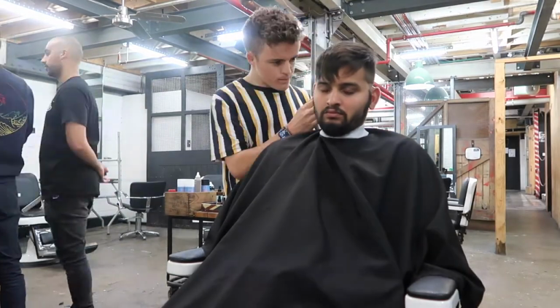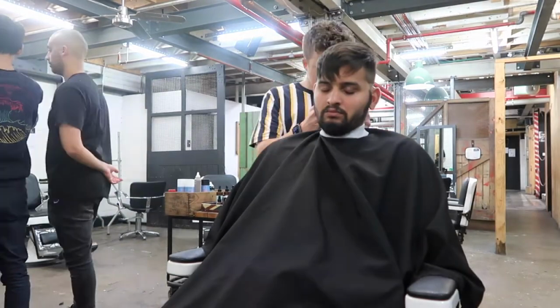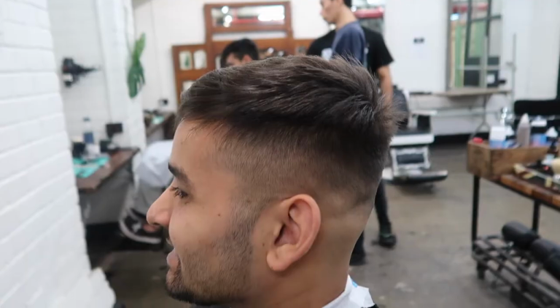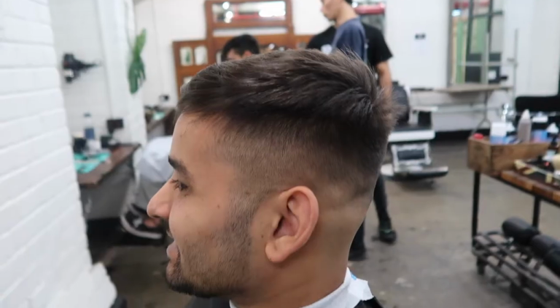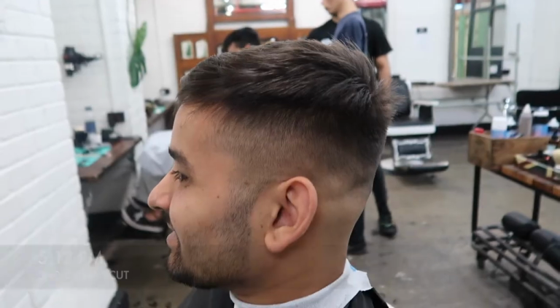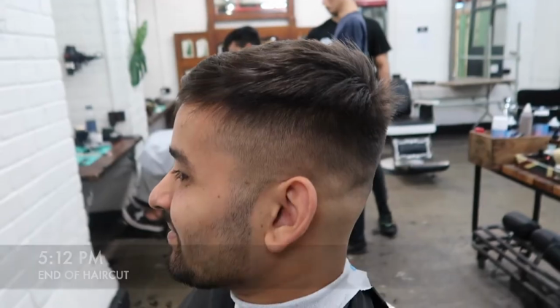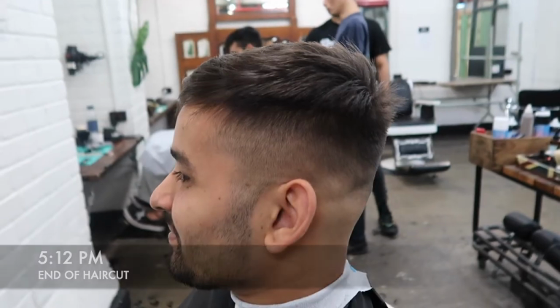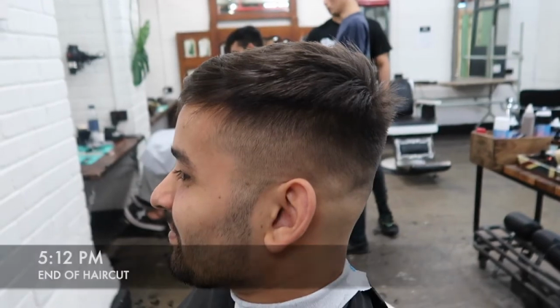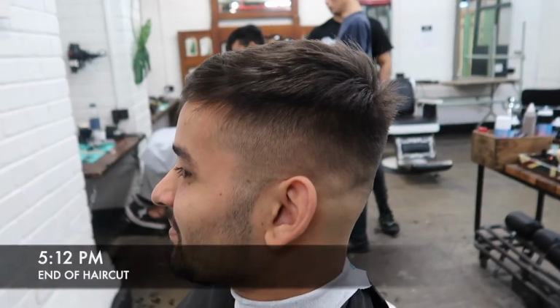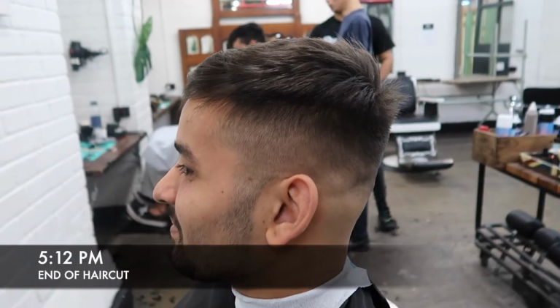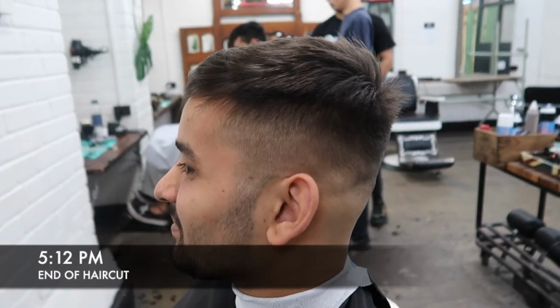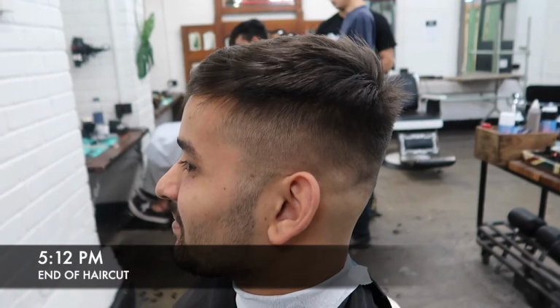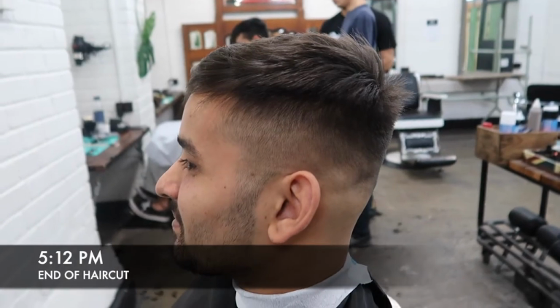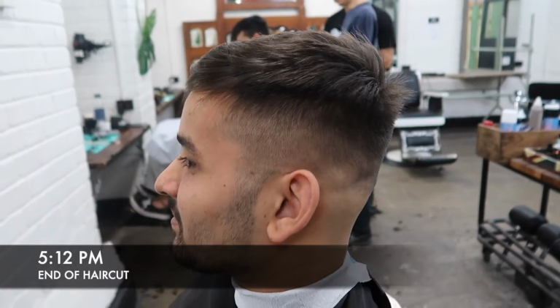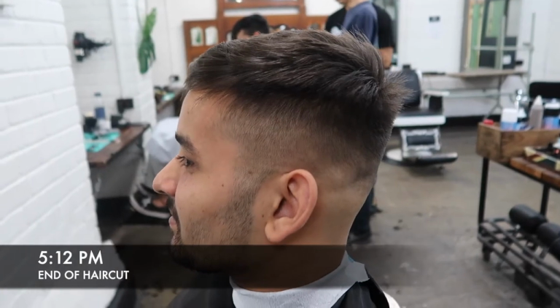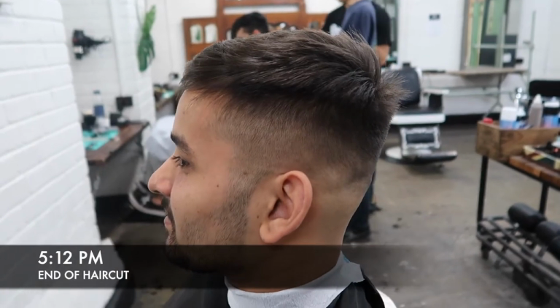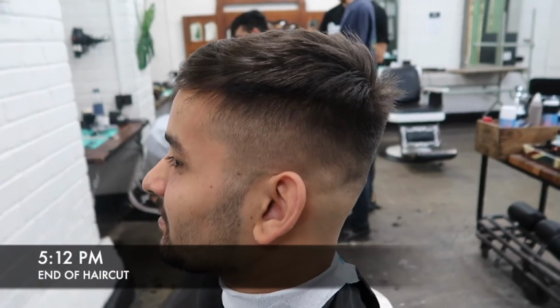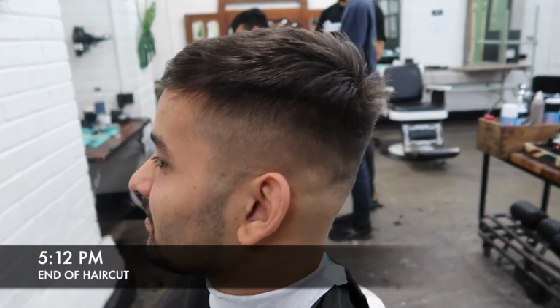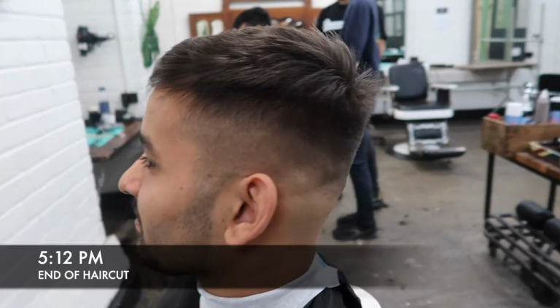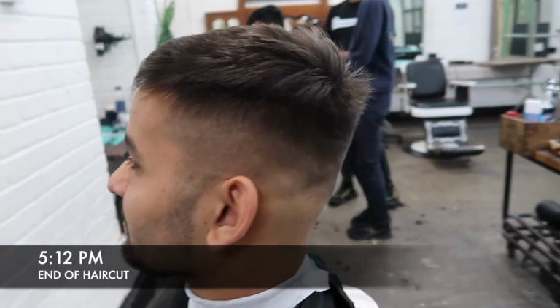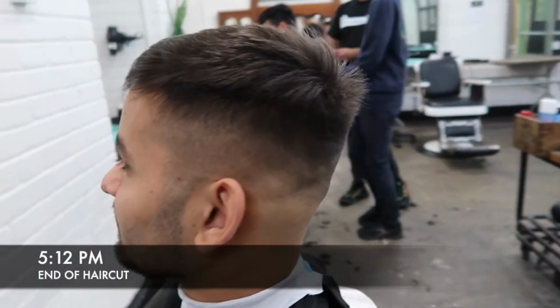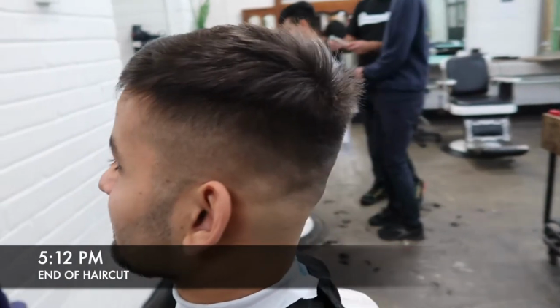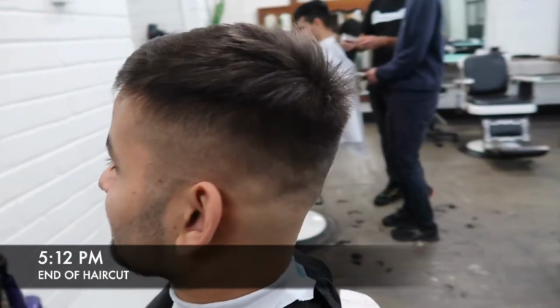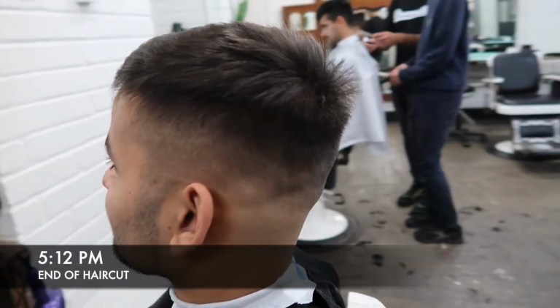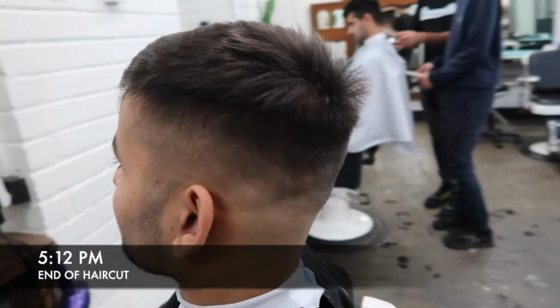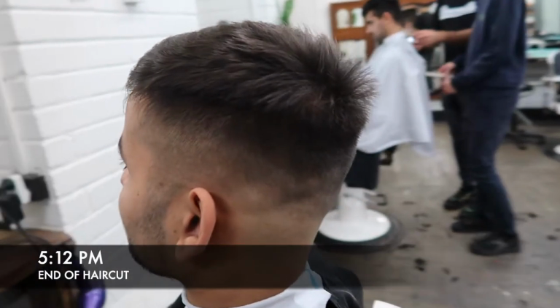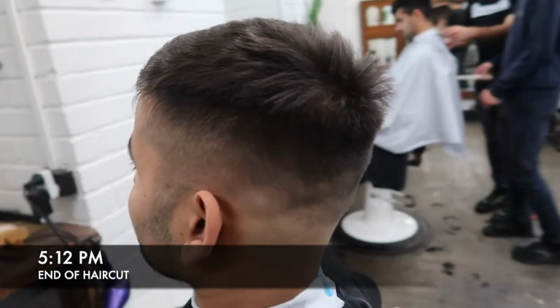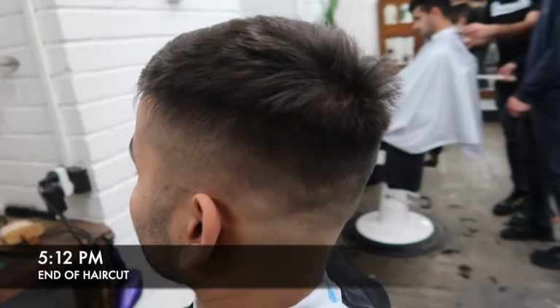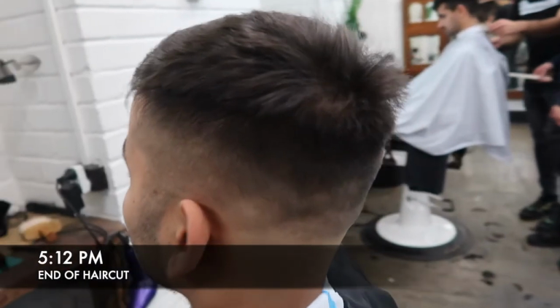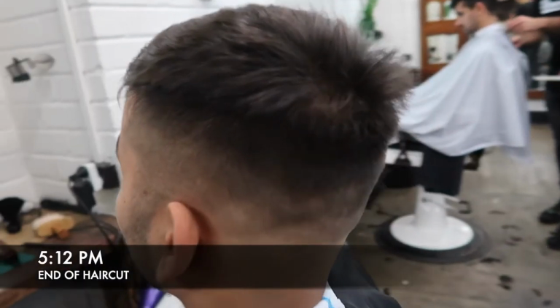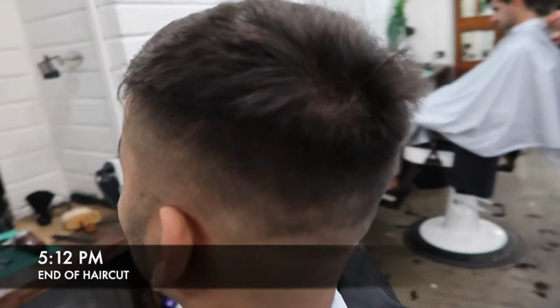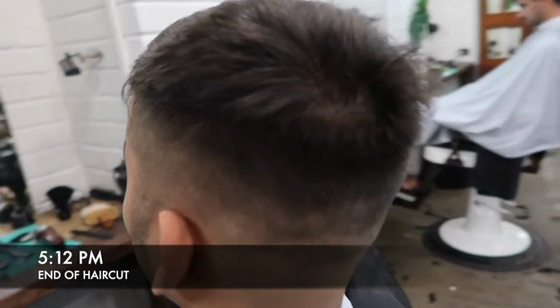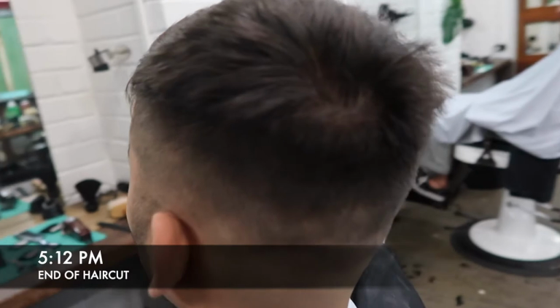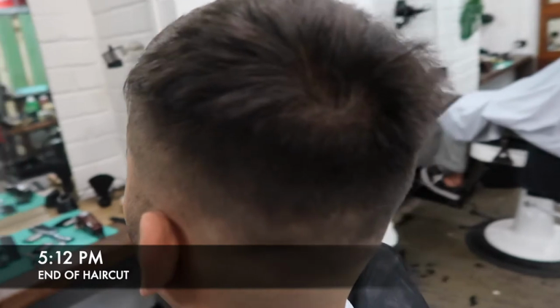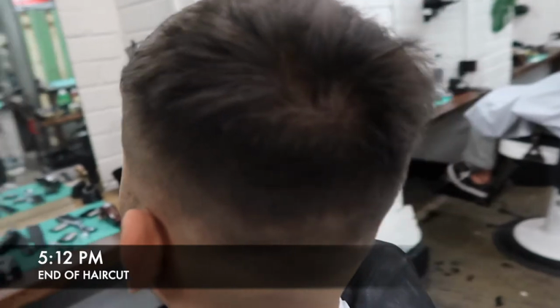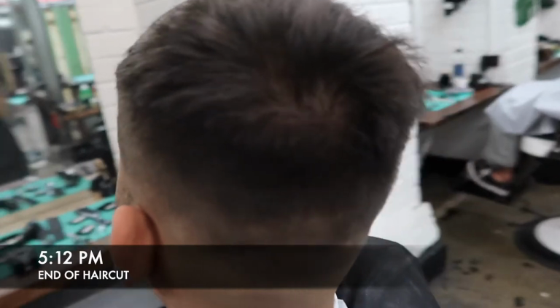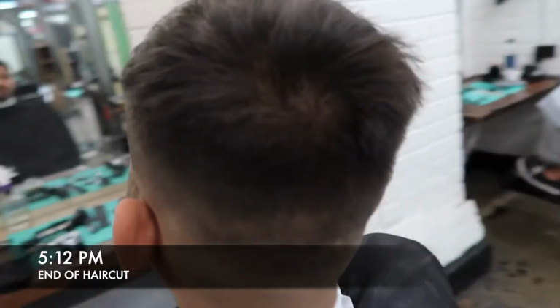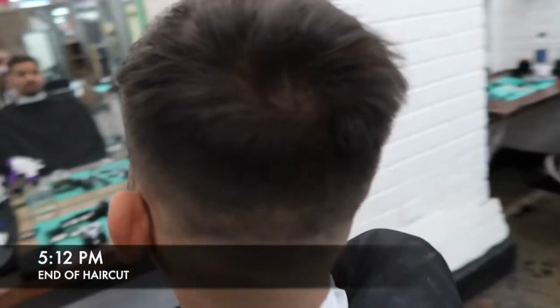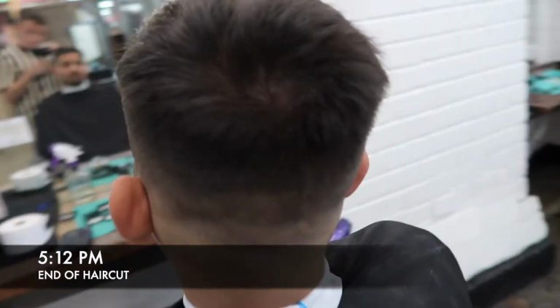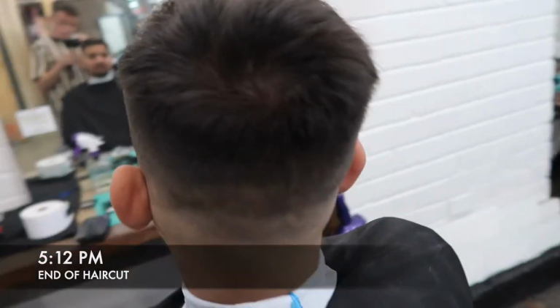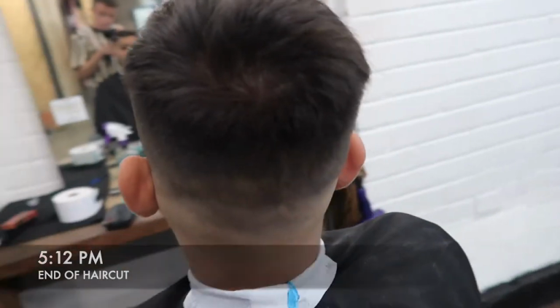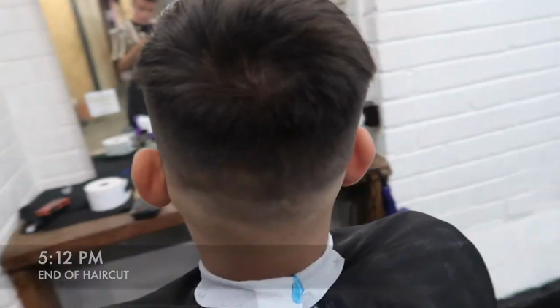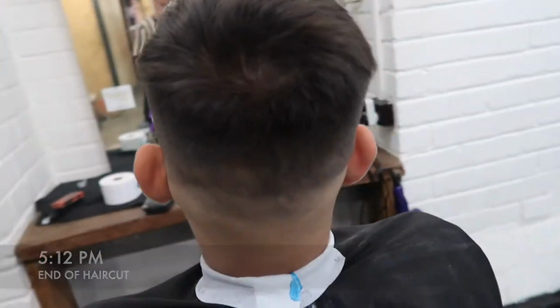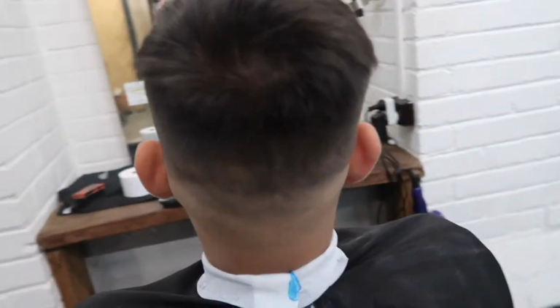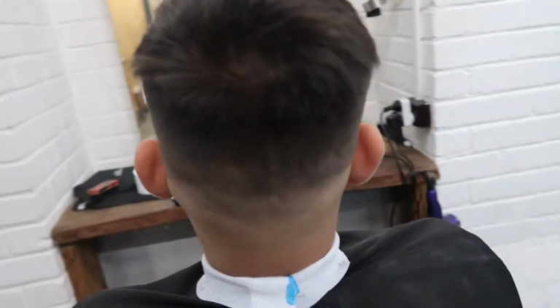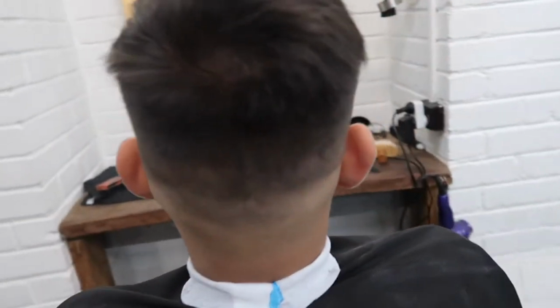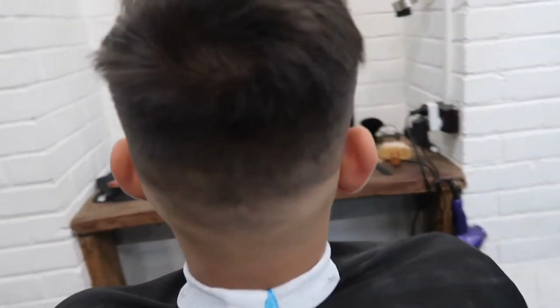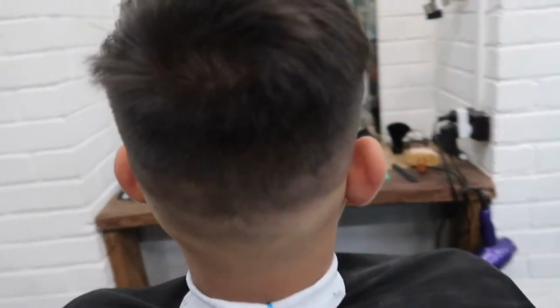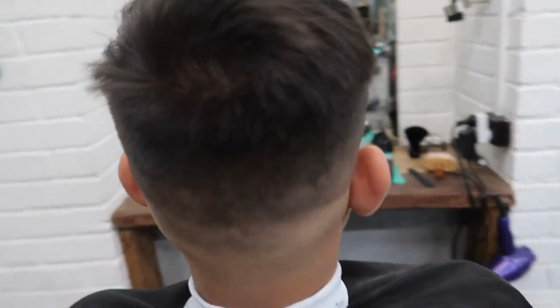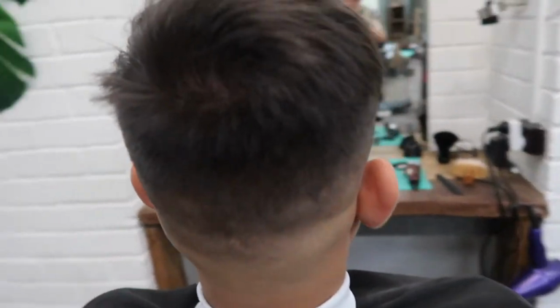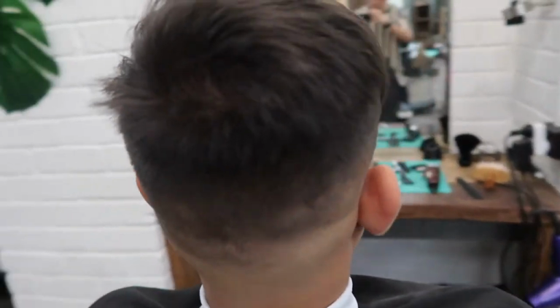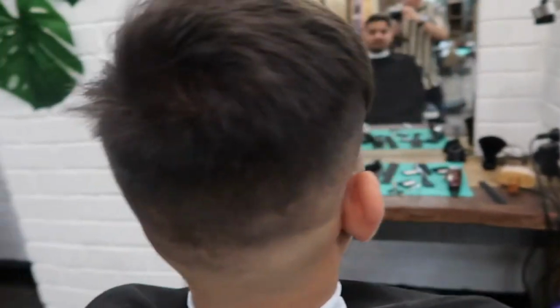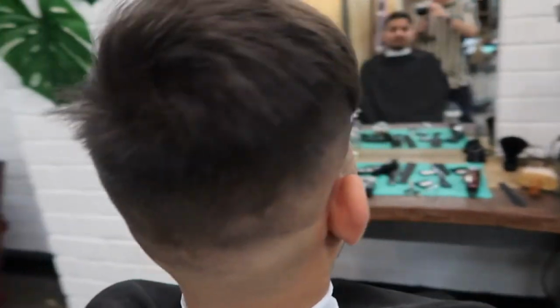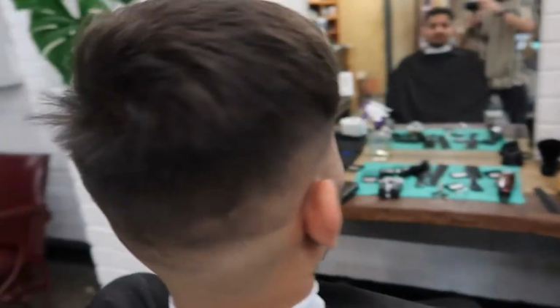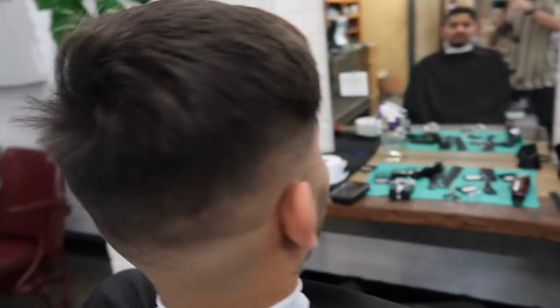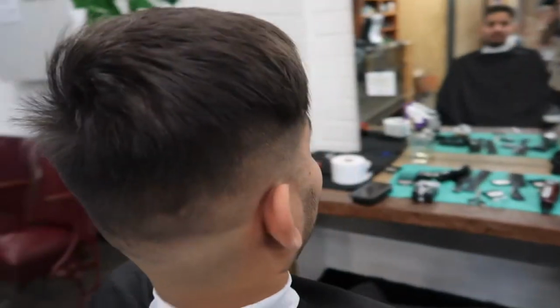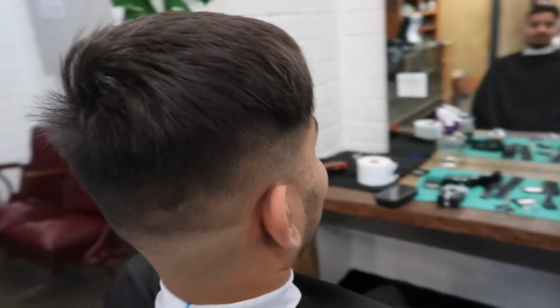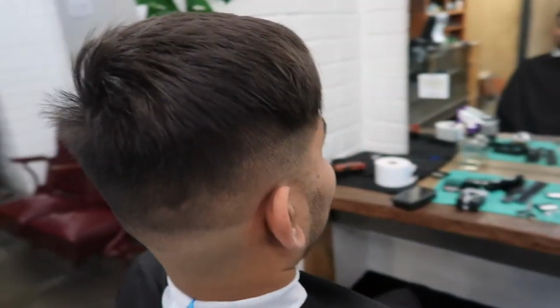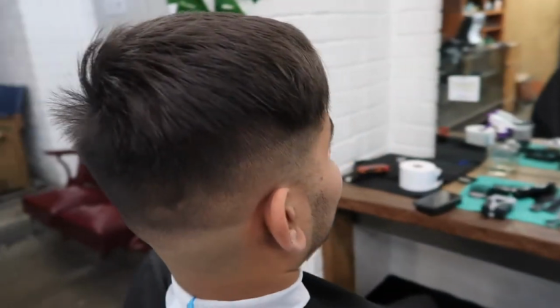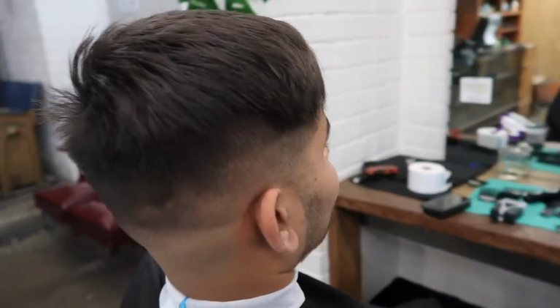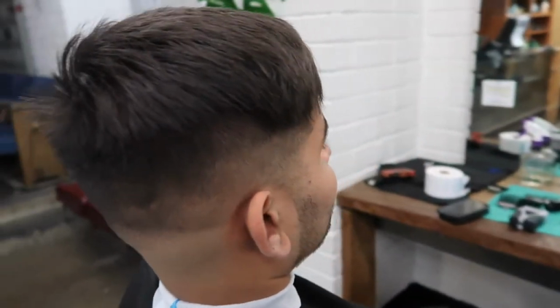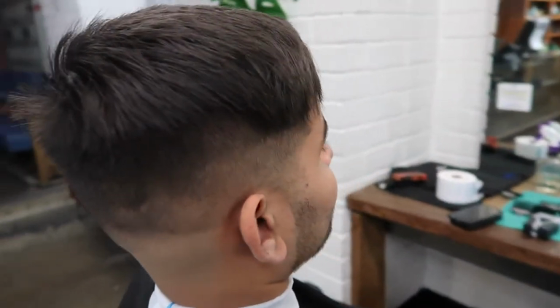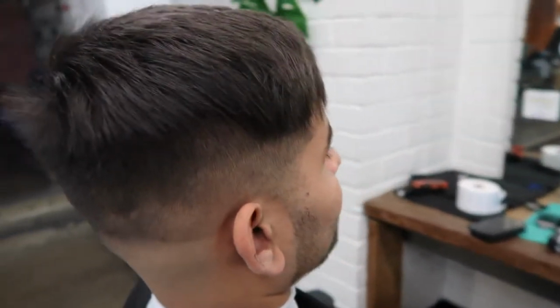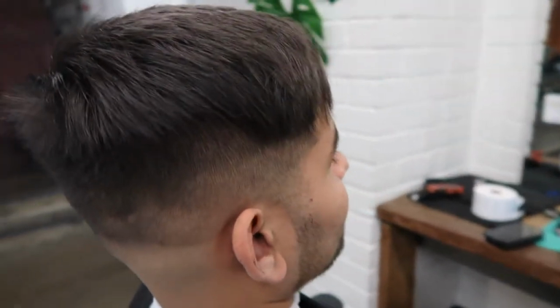So this is the final cut with the beard shape I've added on at the end. I was happy with how the fade turned out, and so was he.